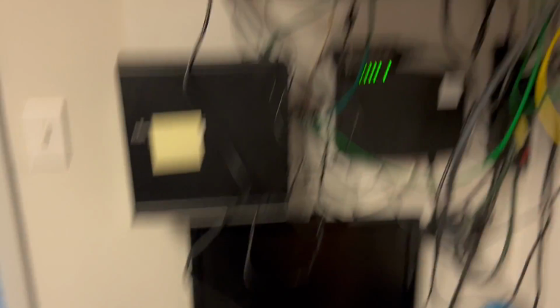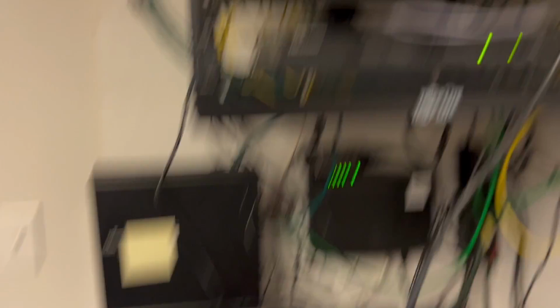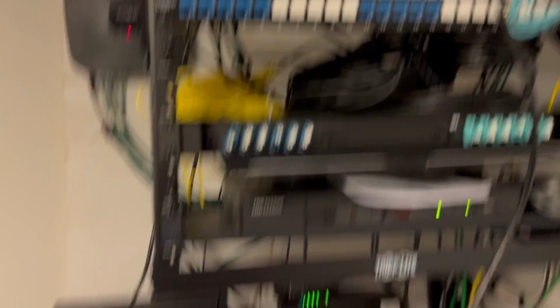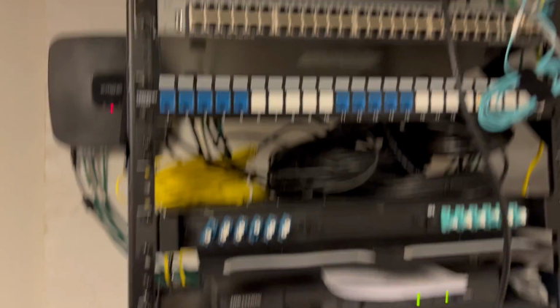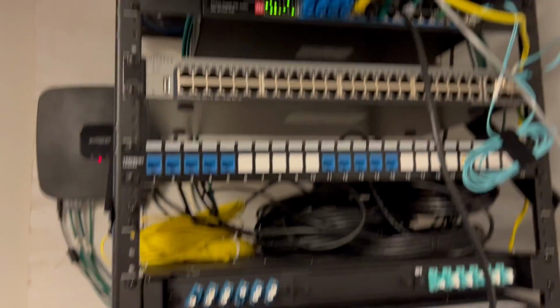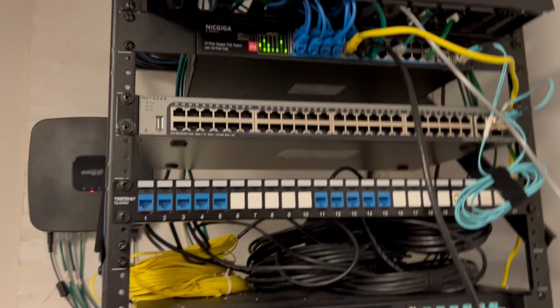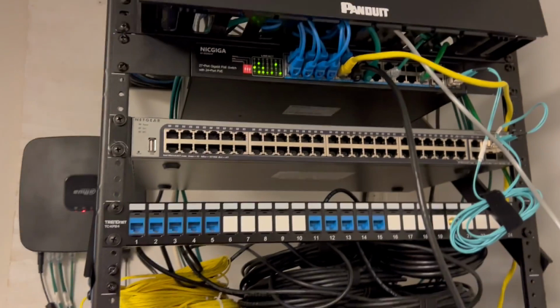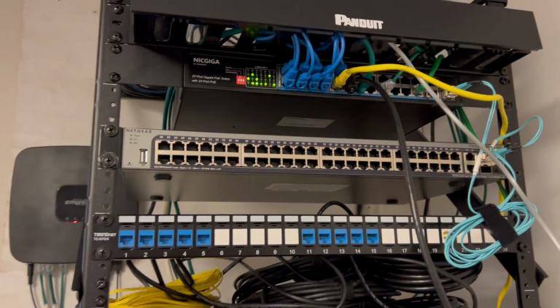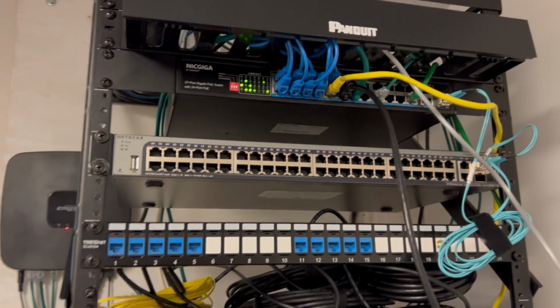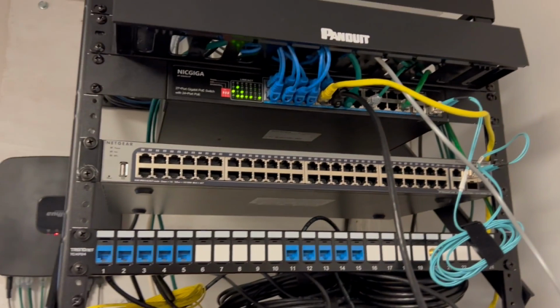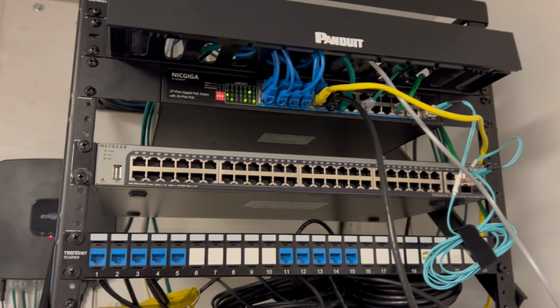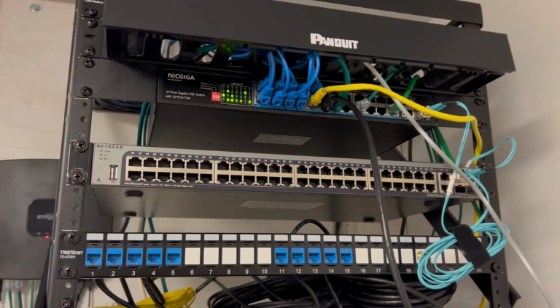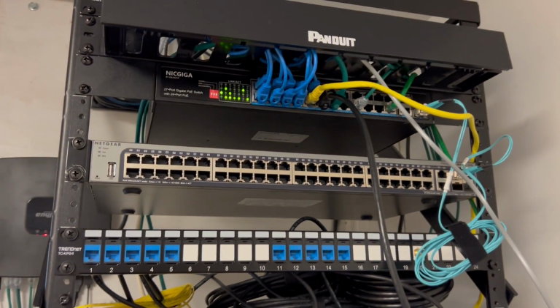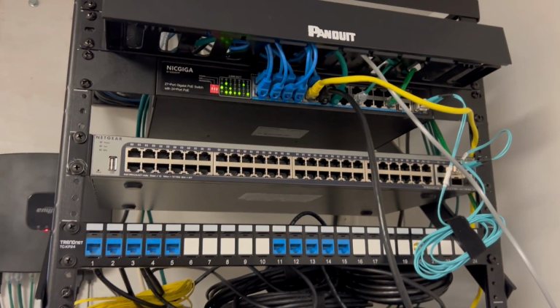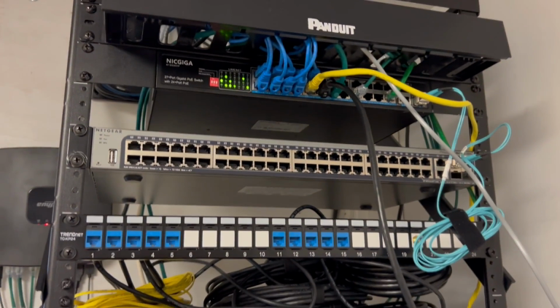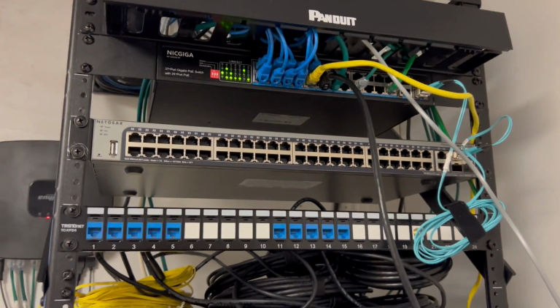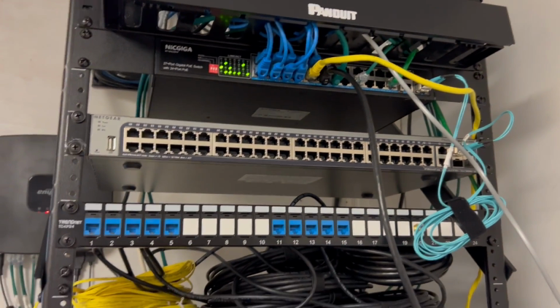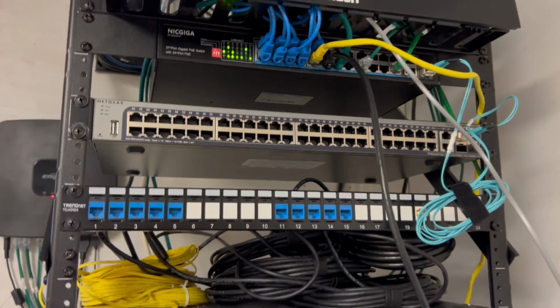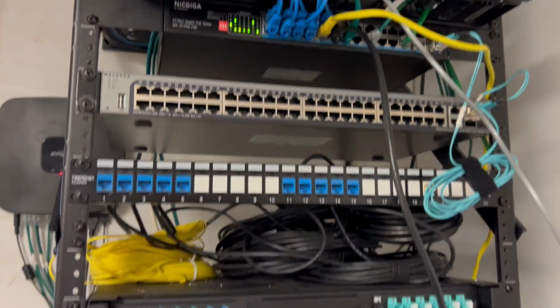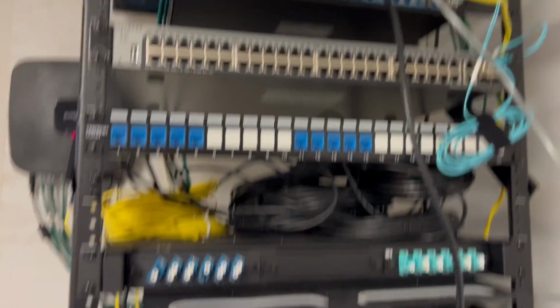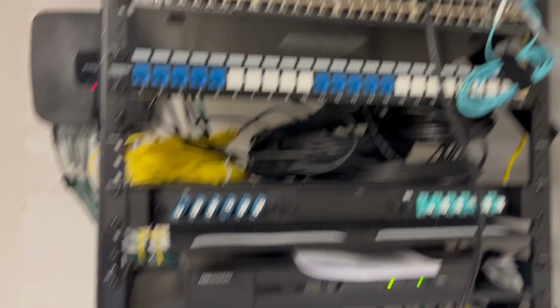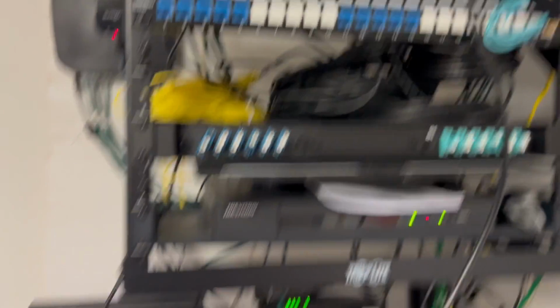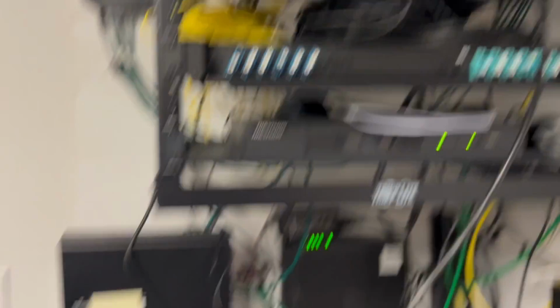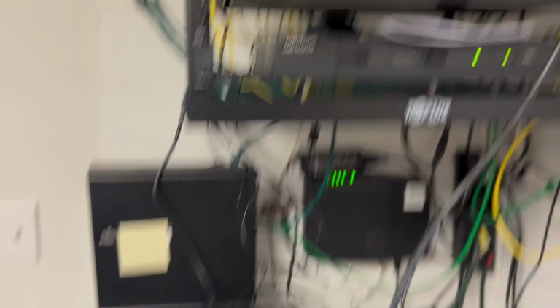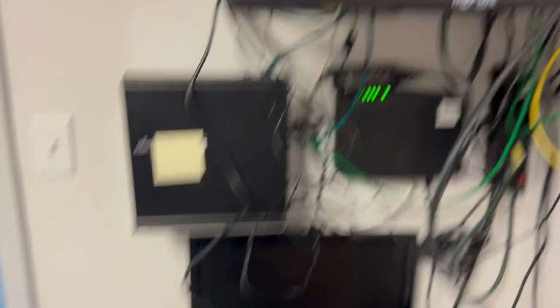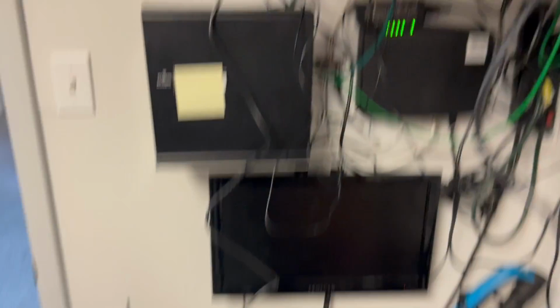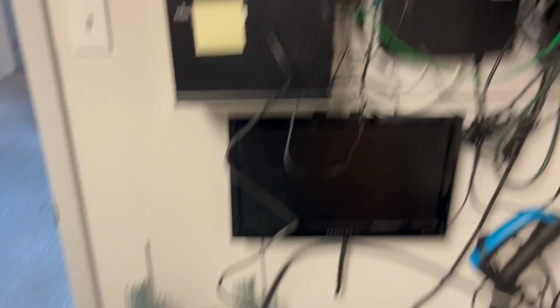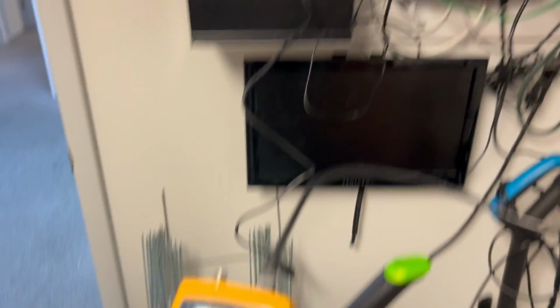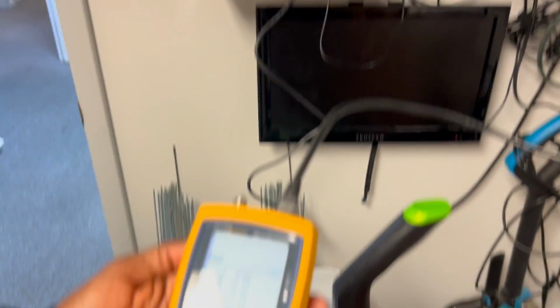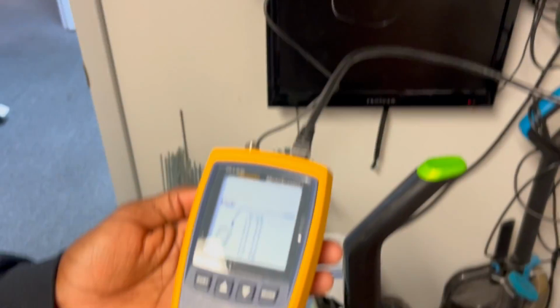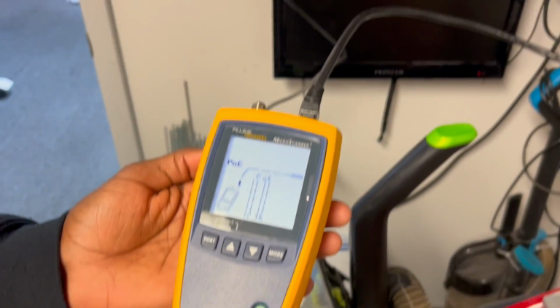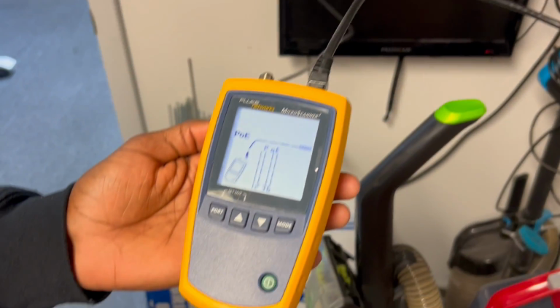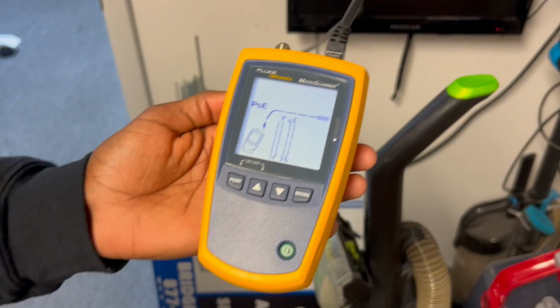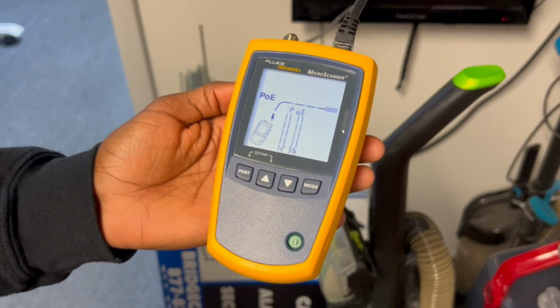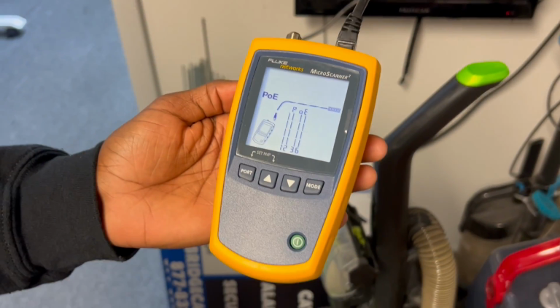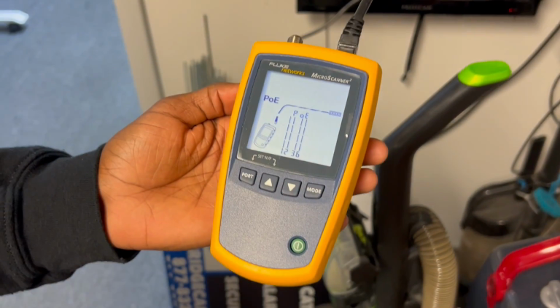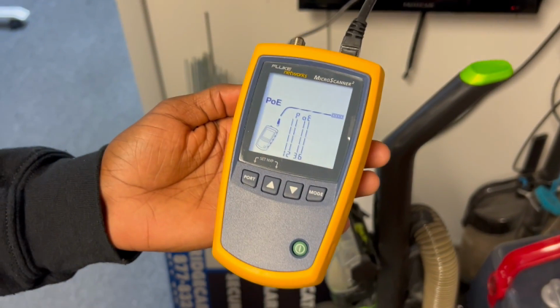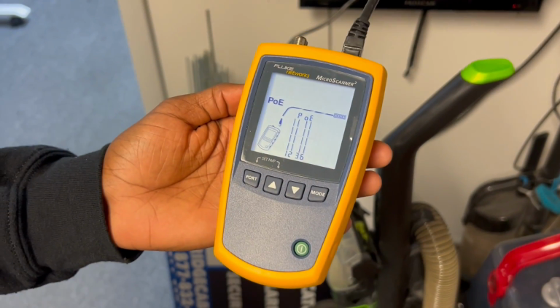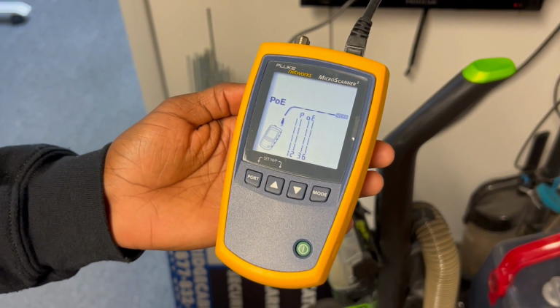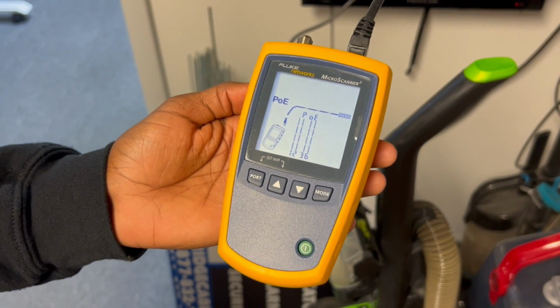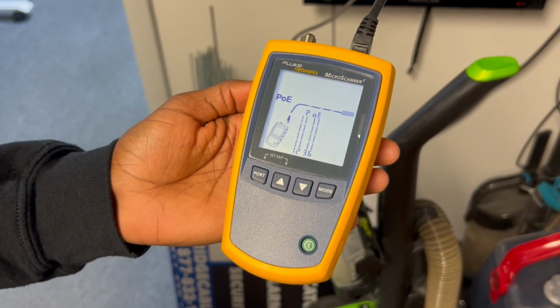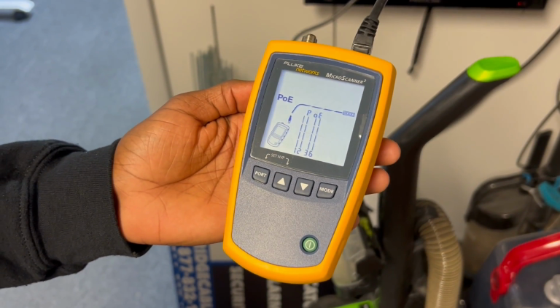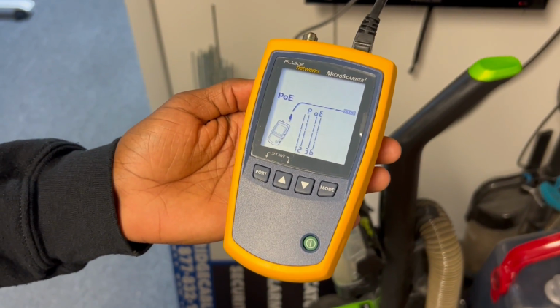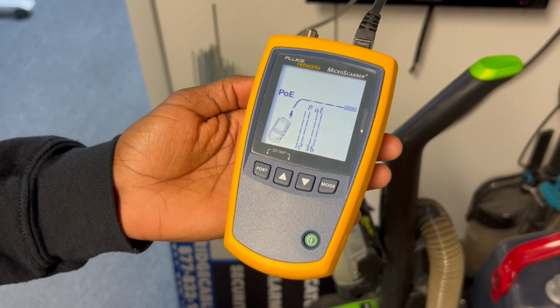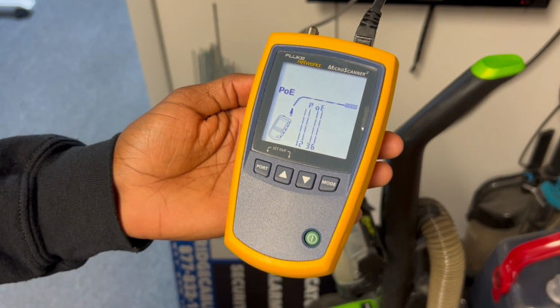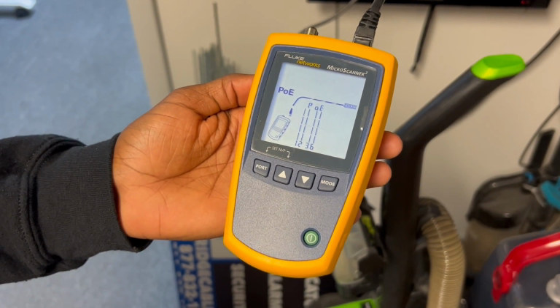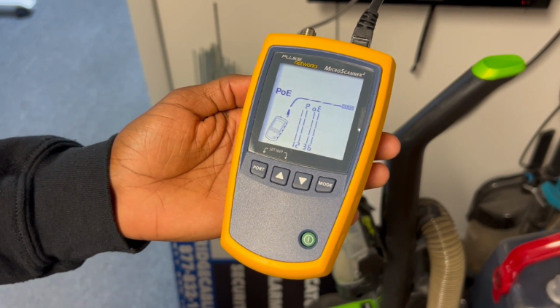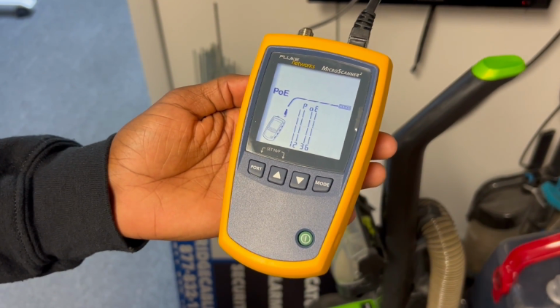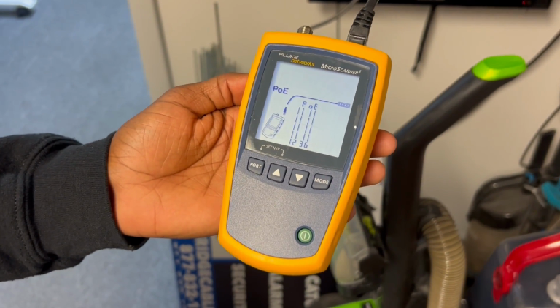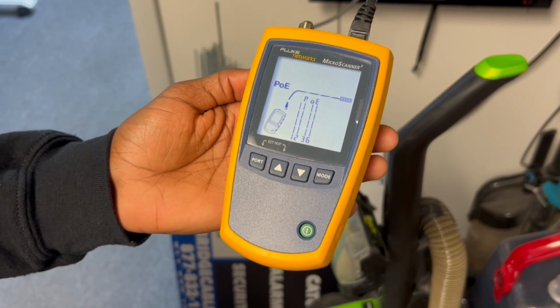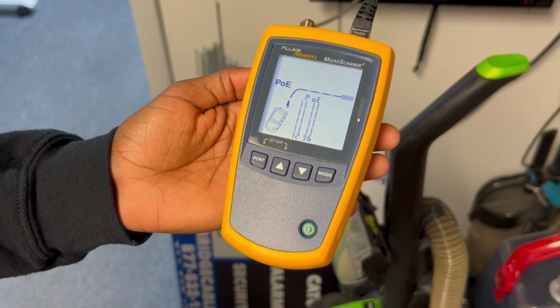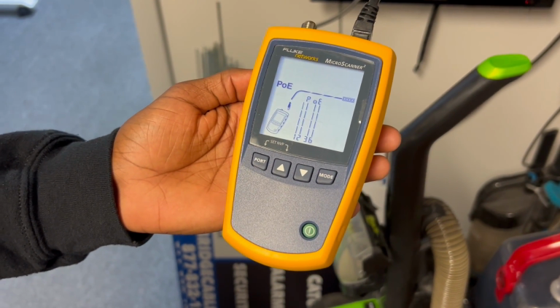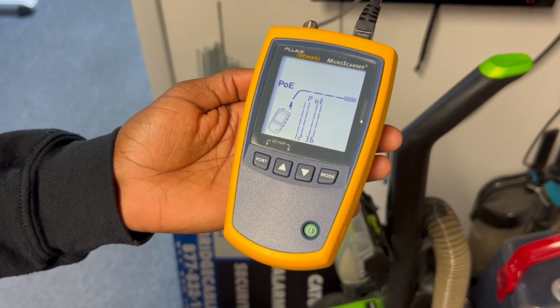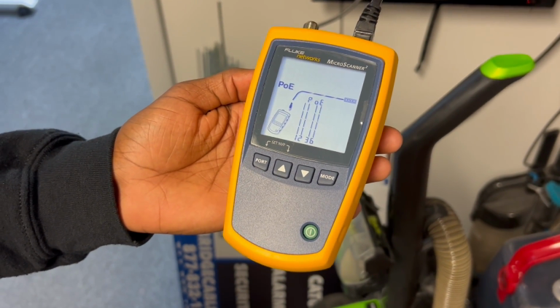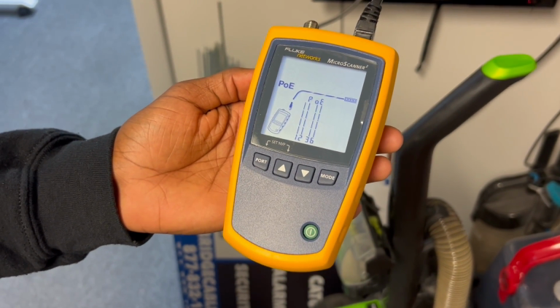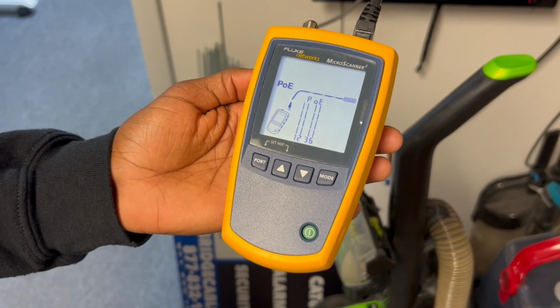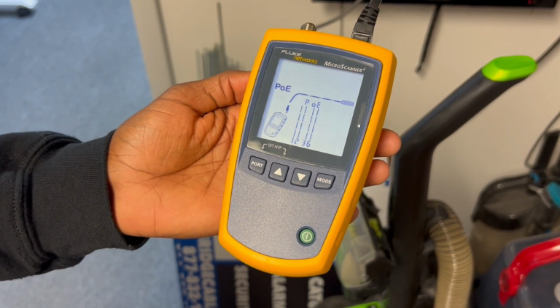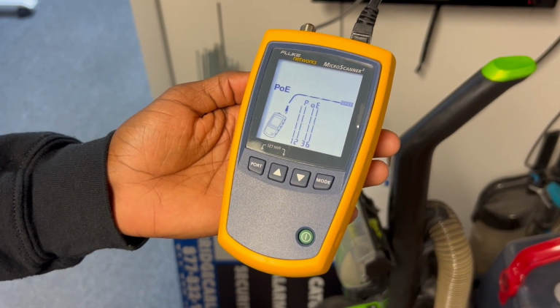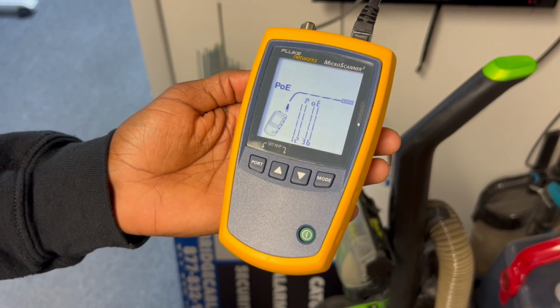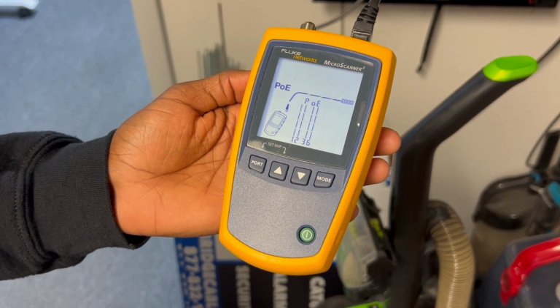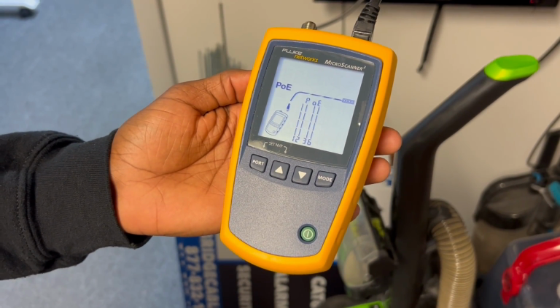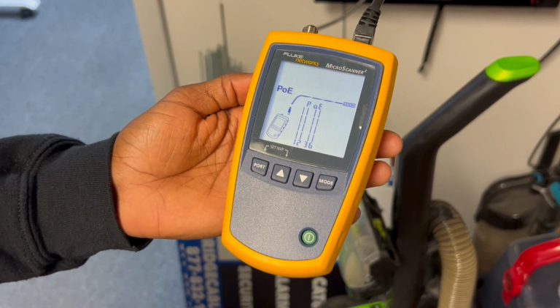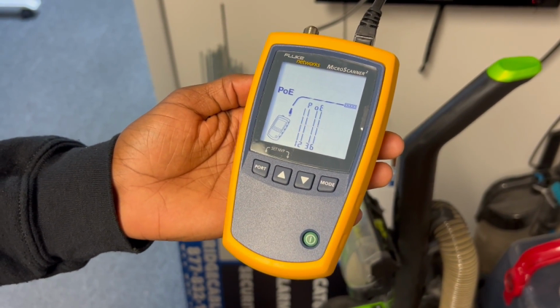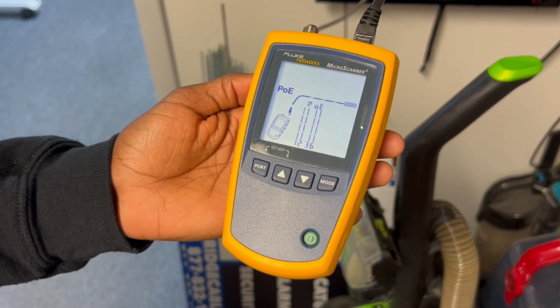Thank you, Matt, for figuring out this tester. We've had it for about two years and we never knew that. So that's it.